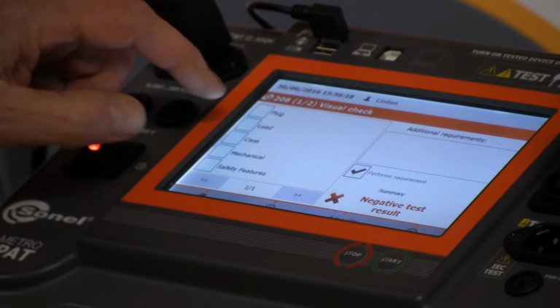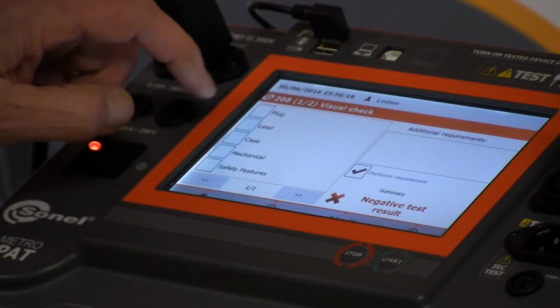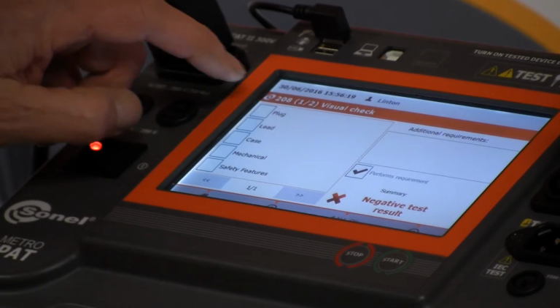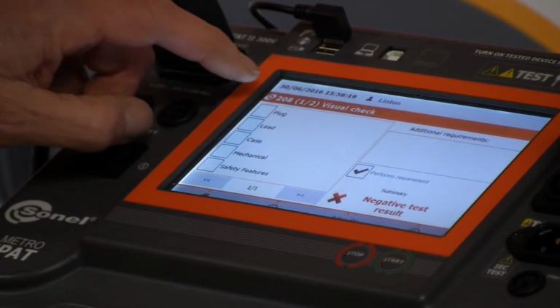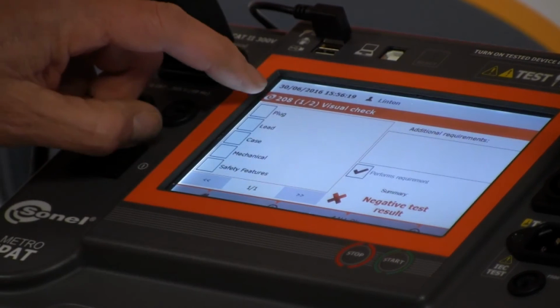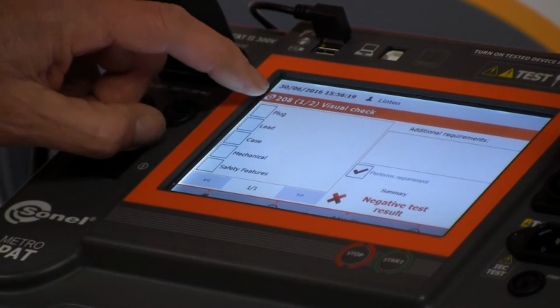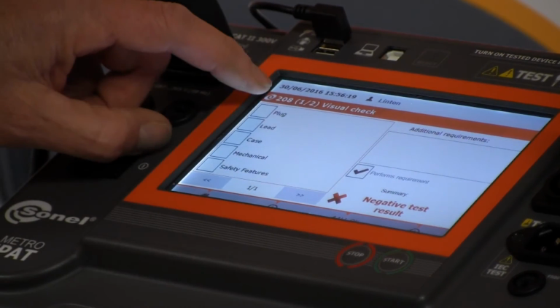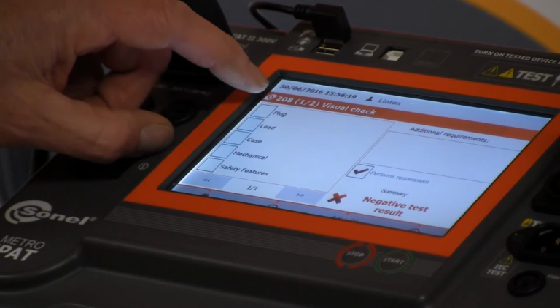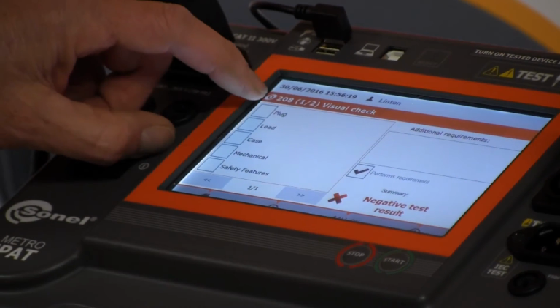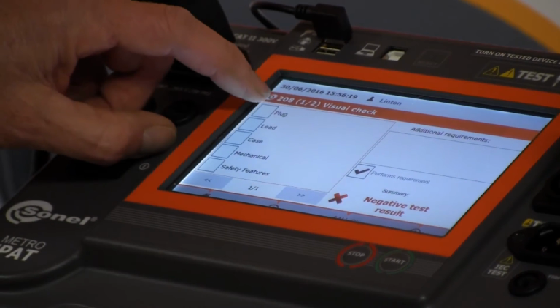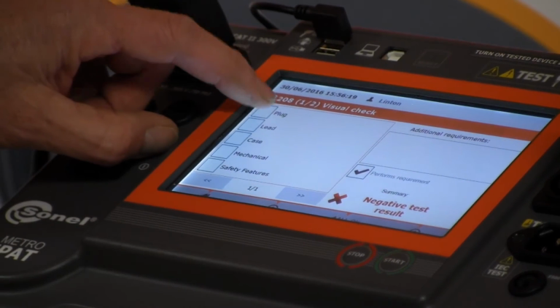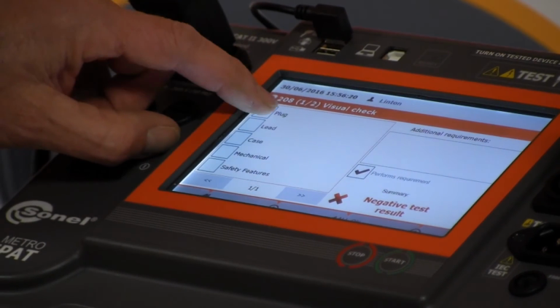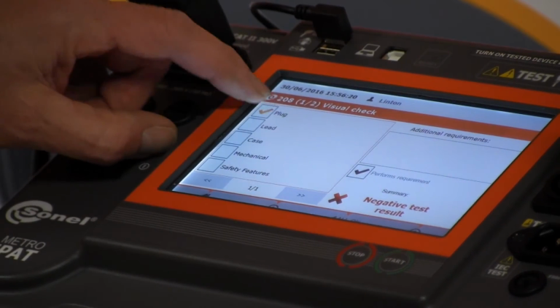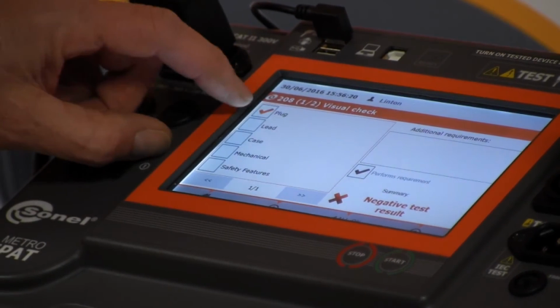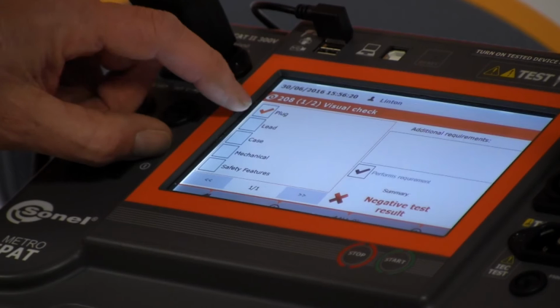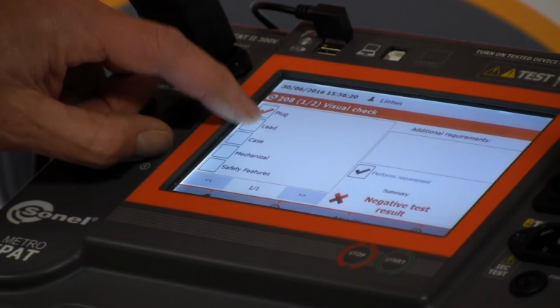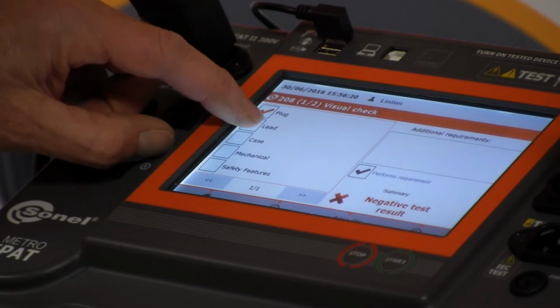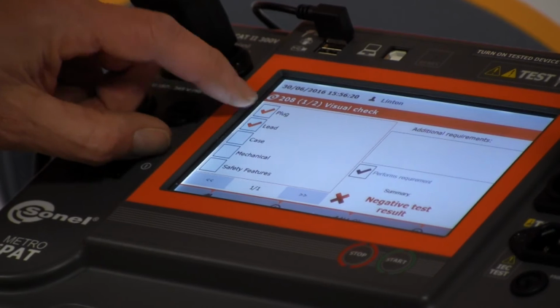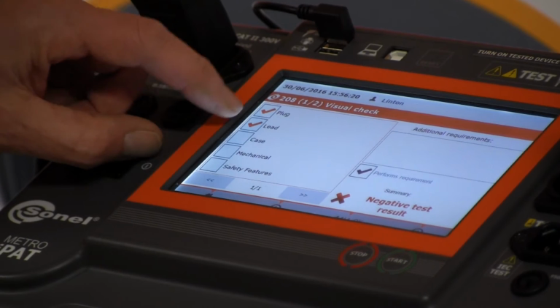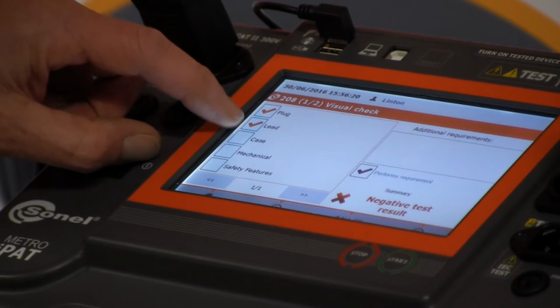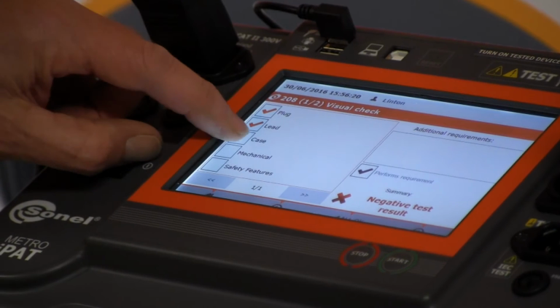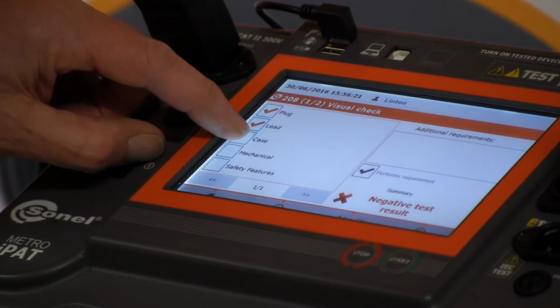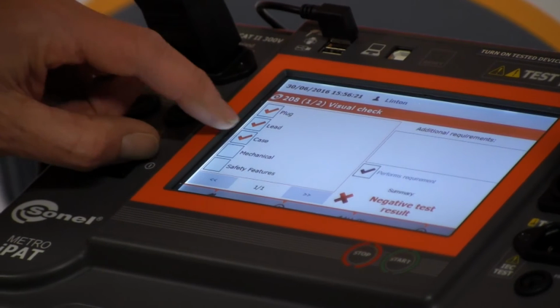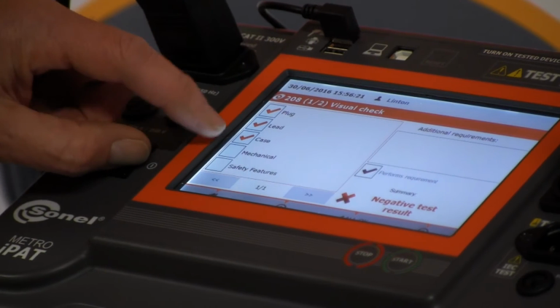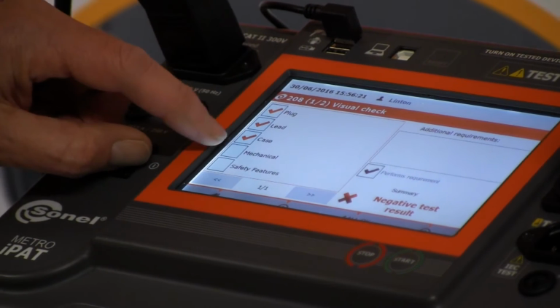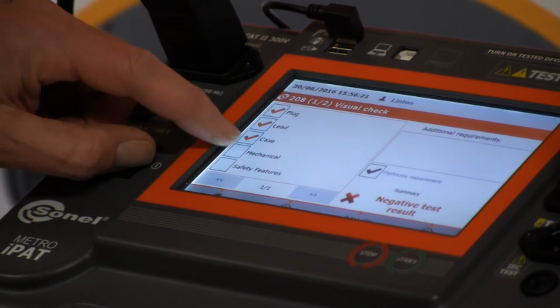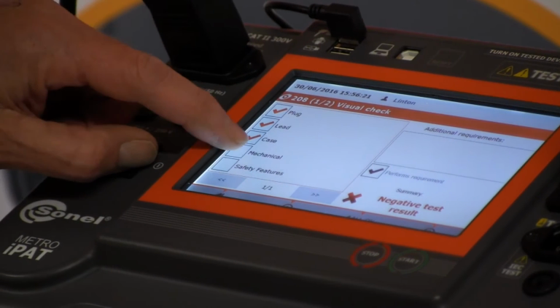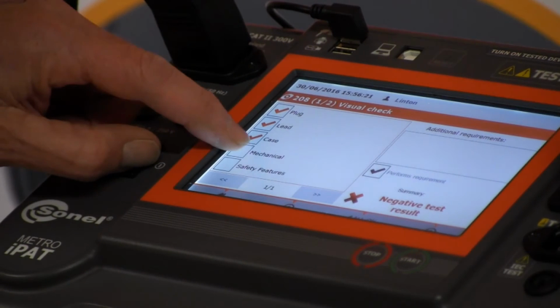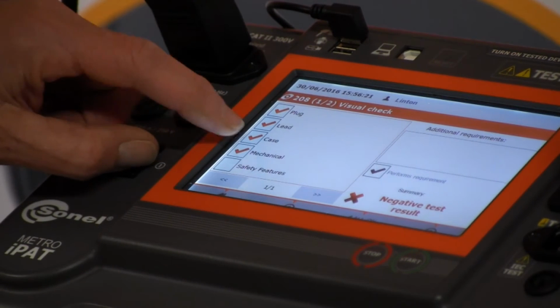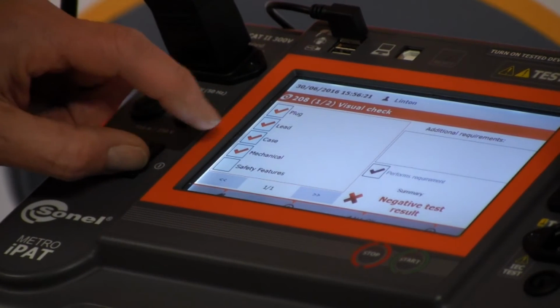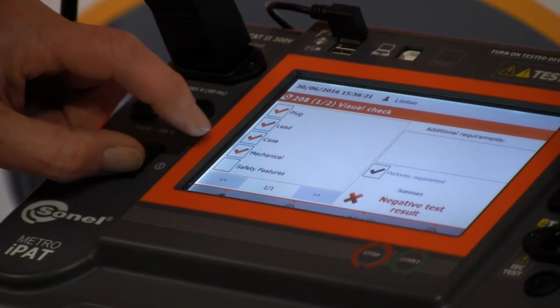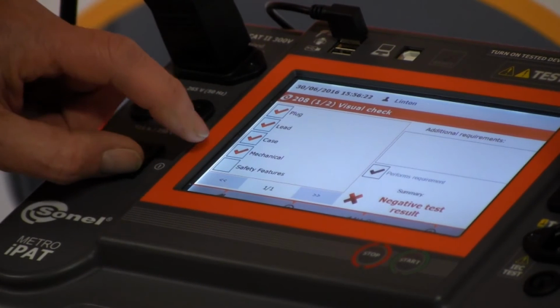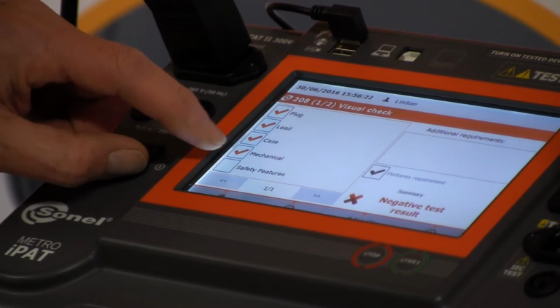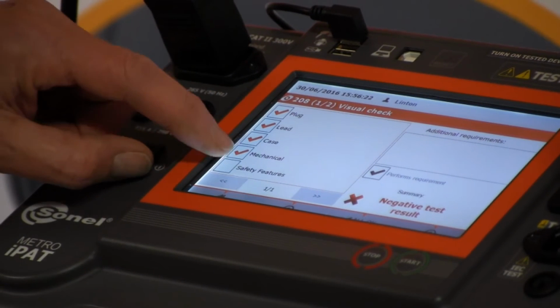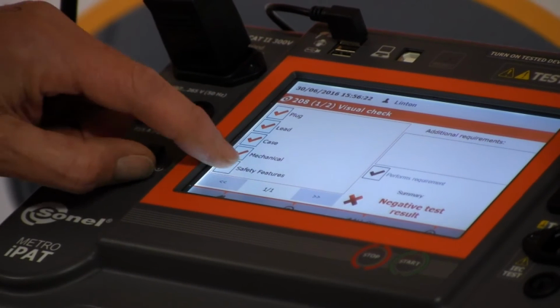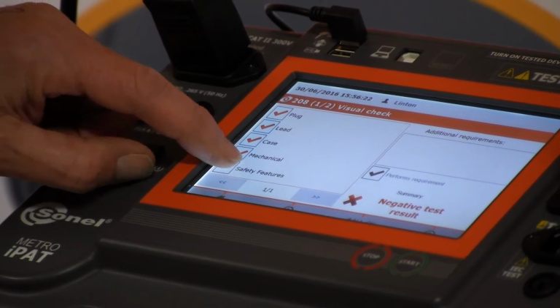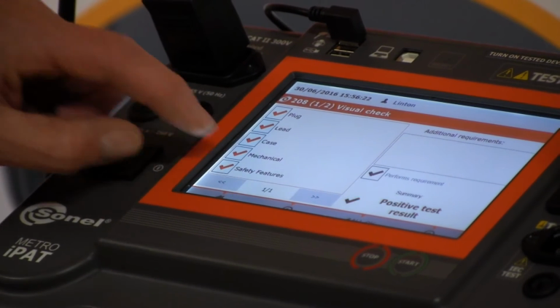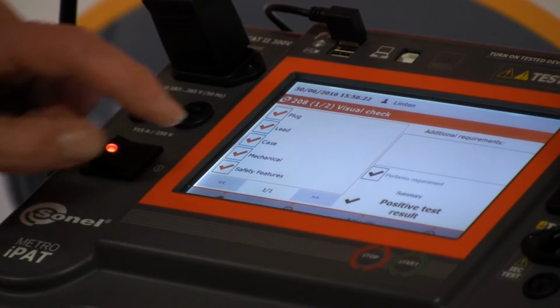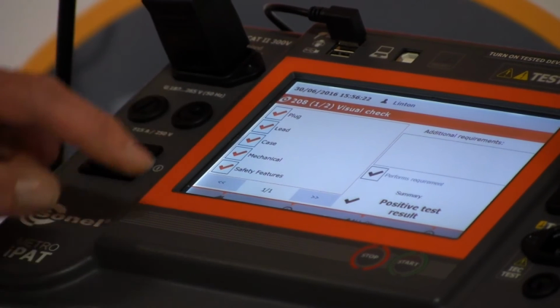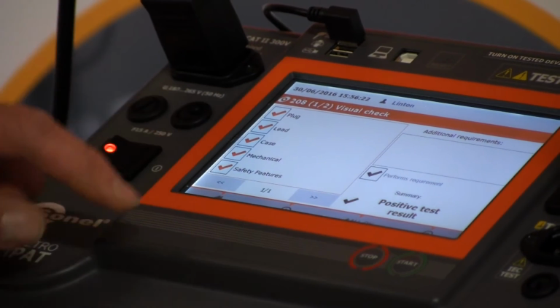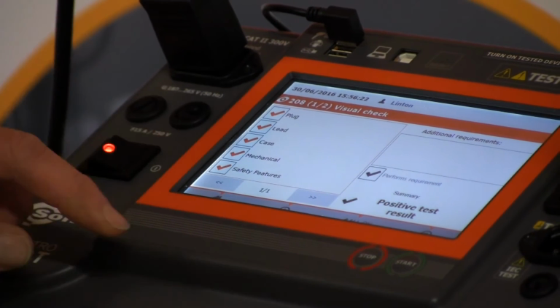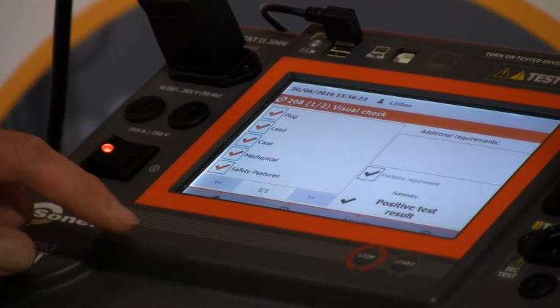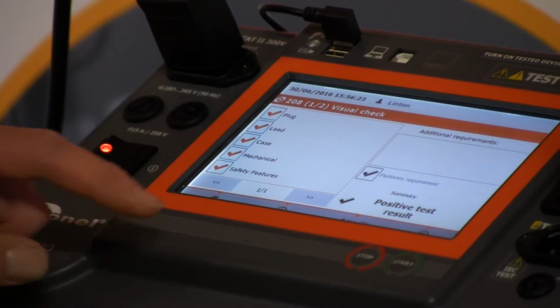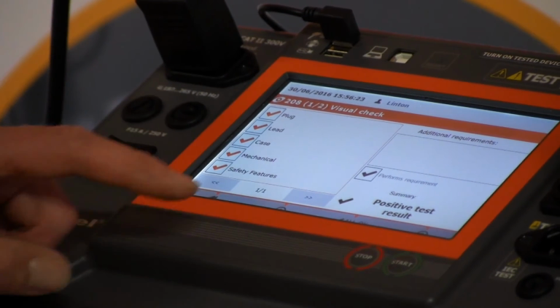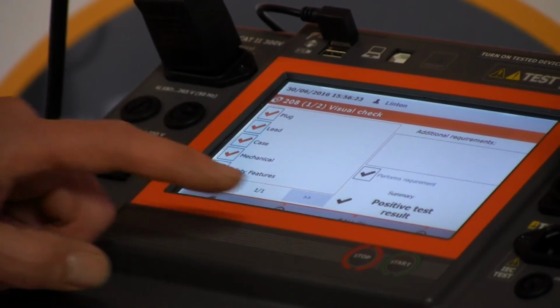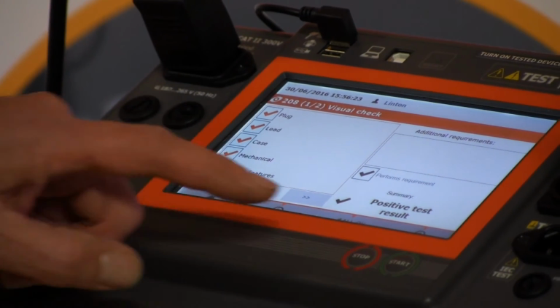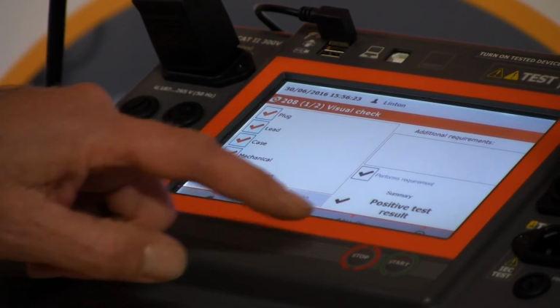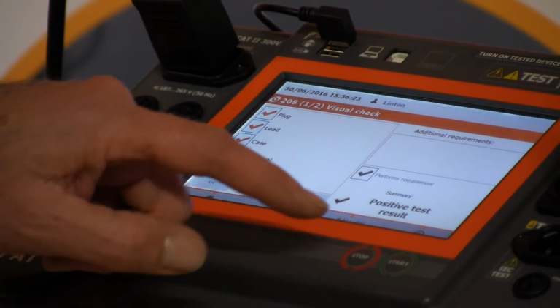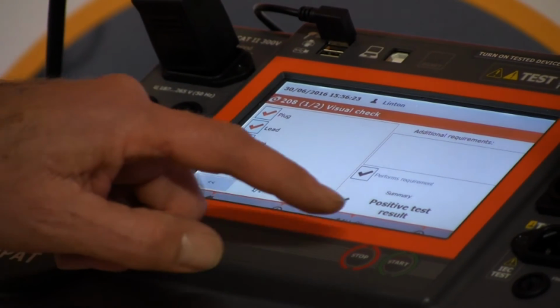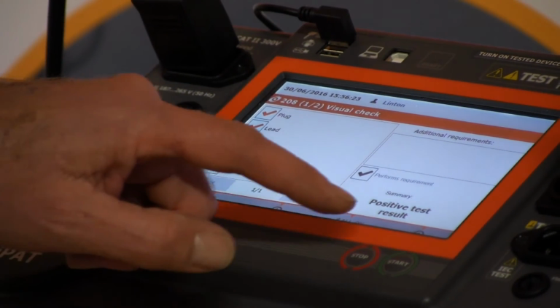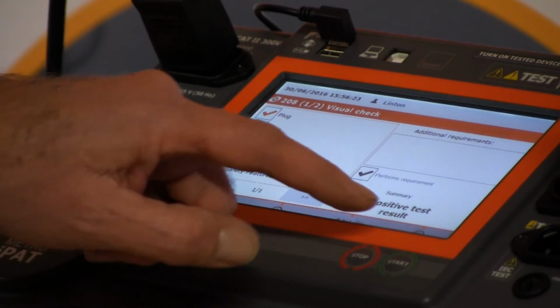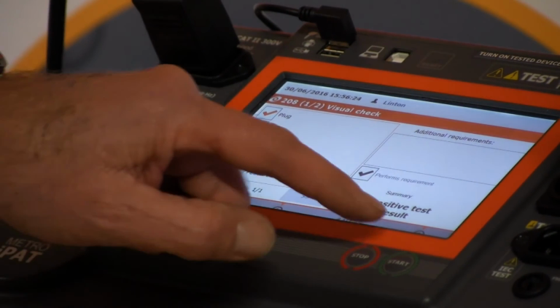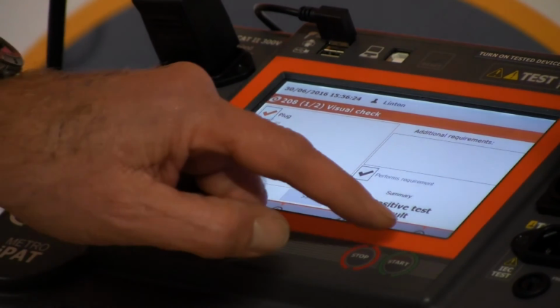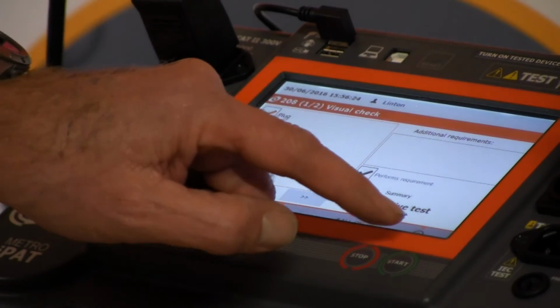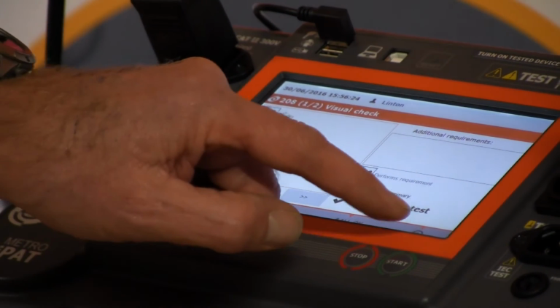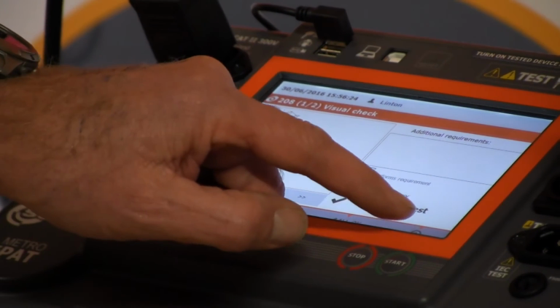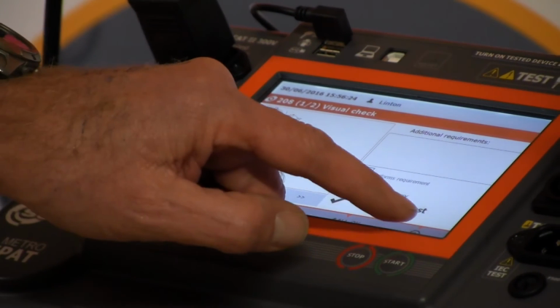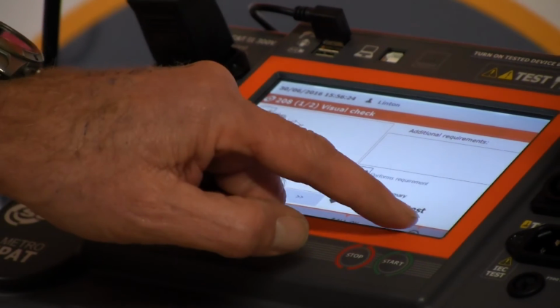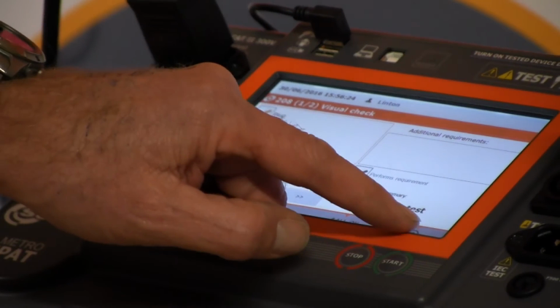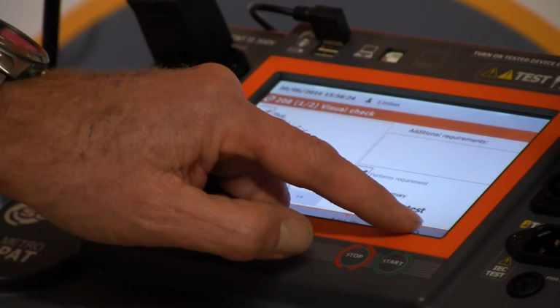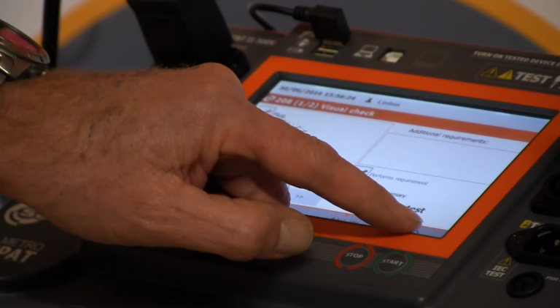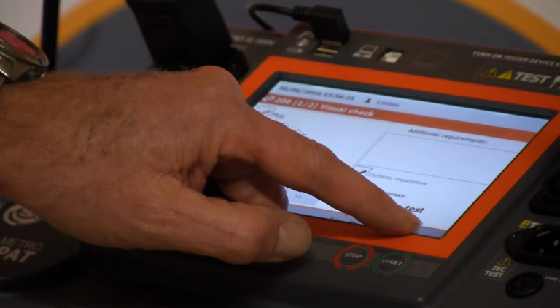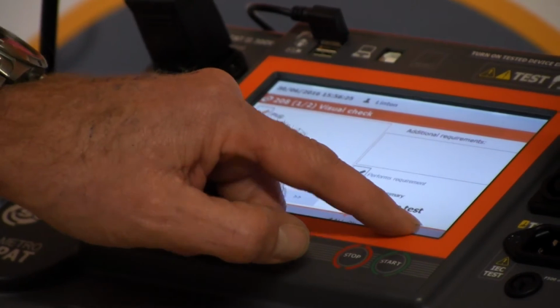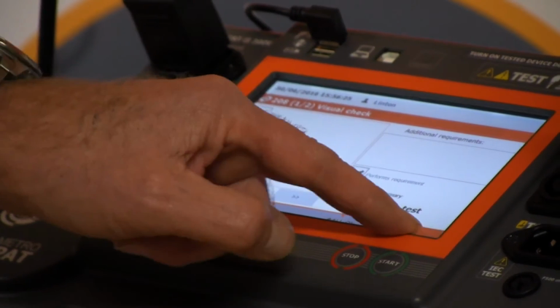Is it okay — the plug, the lead, the case, mechanical and safety features? Yes, it's all good, then we move forward.